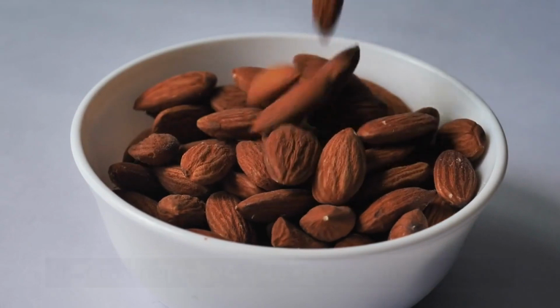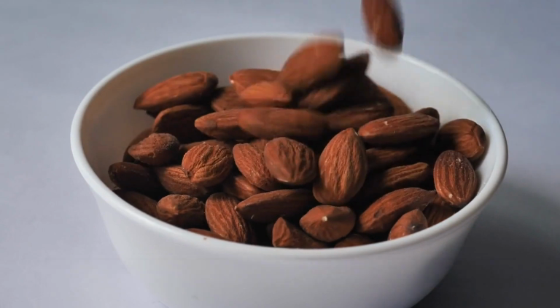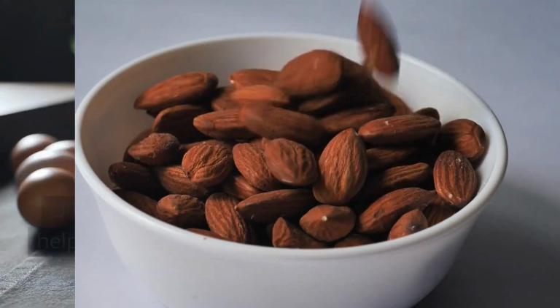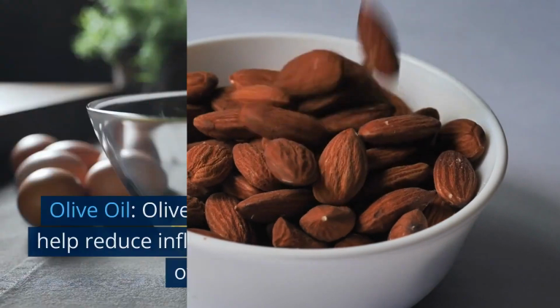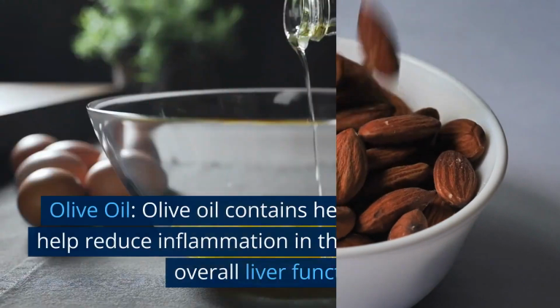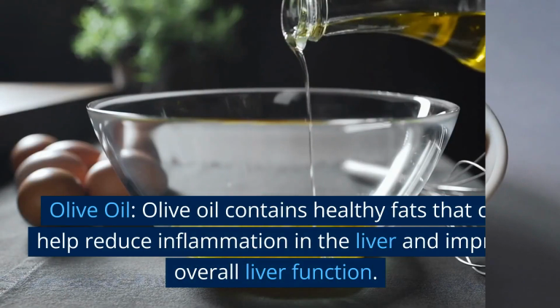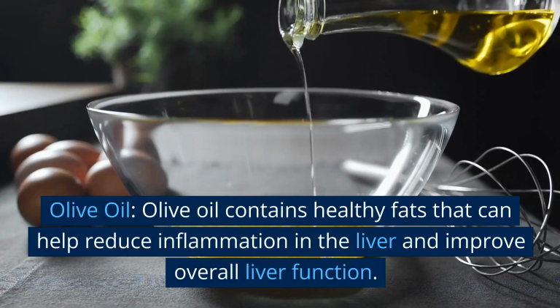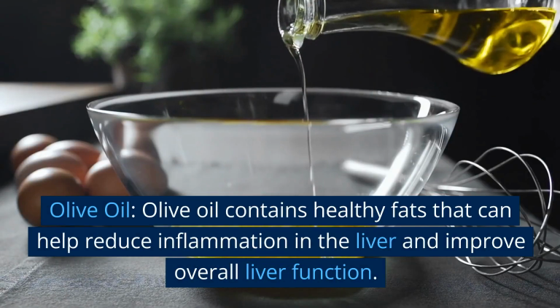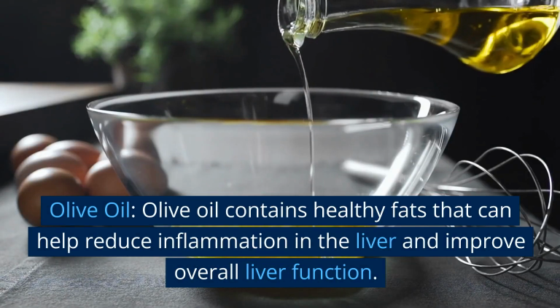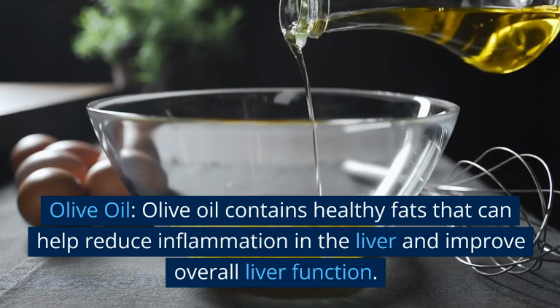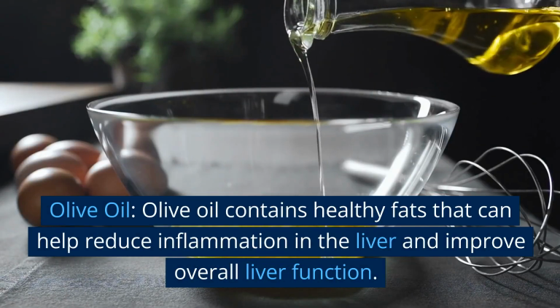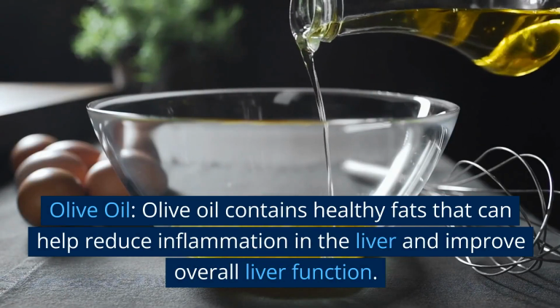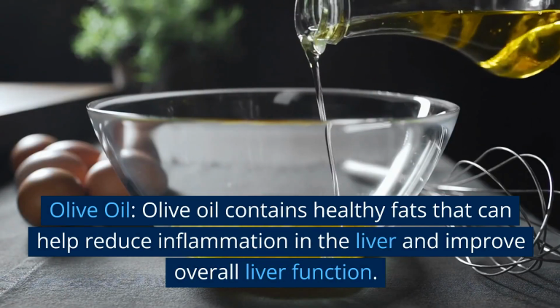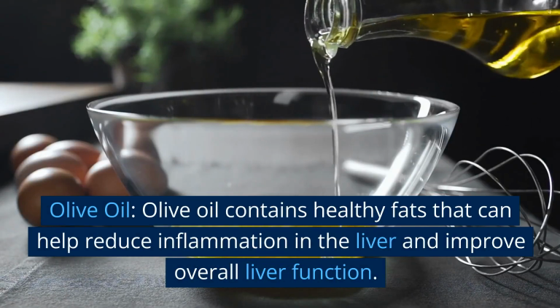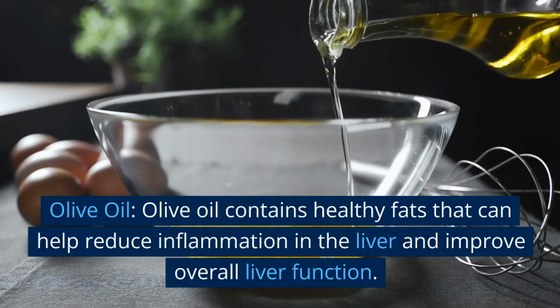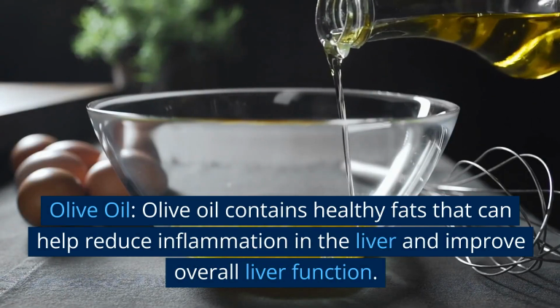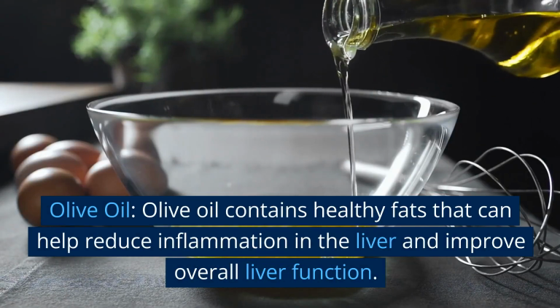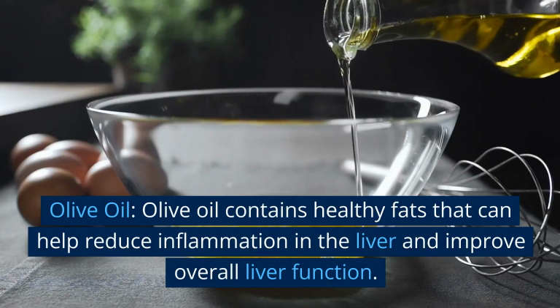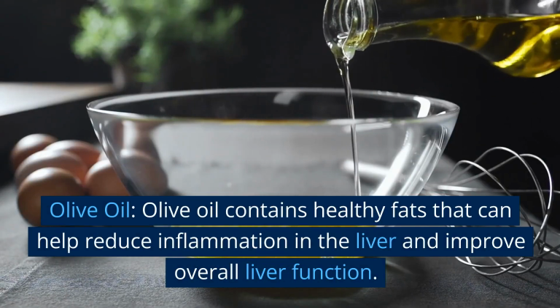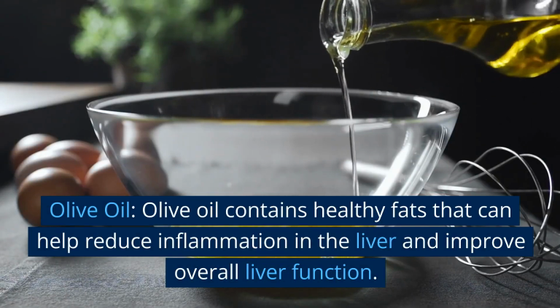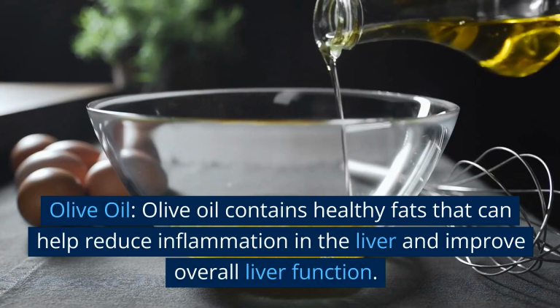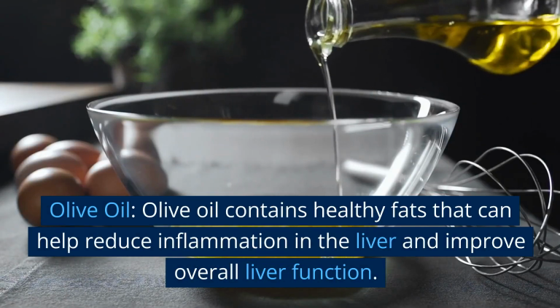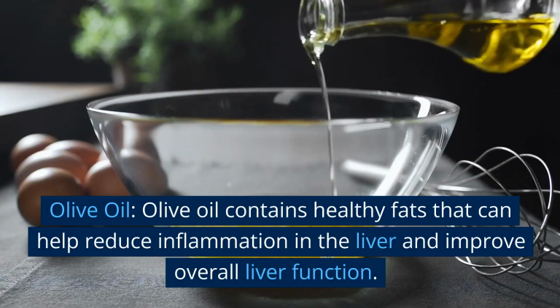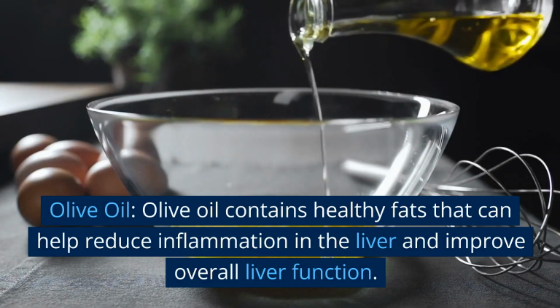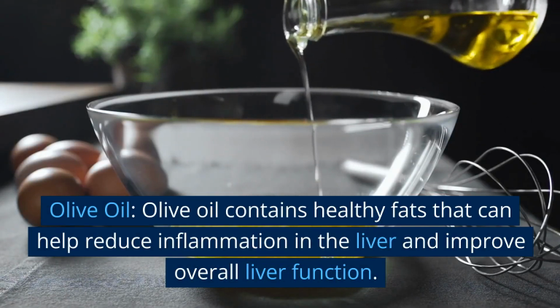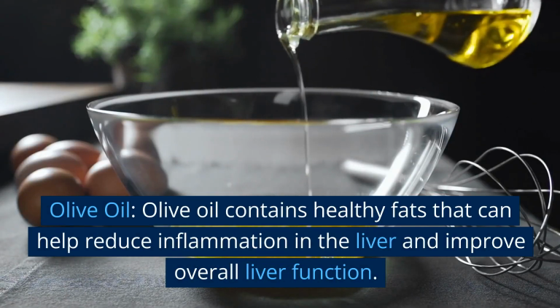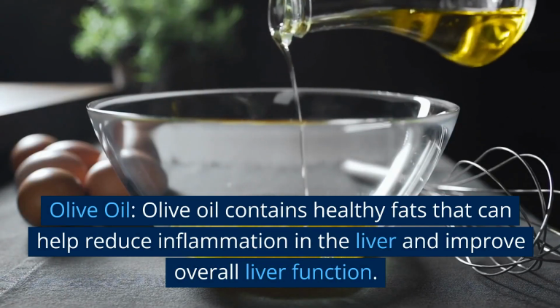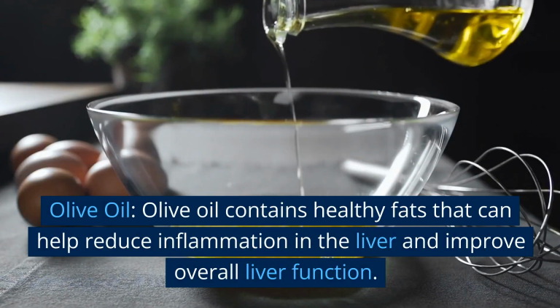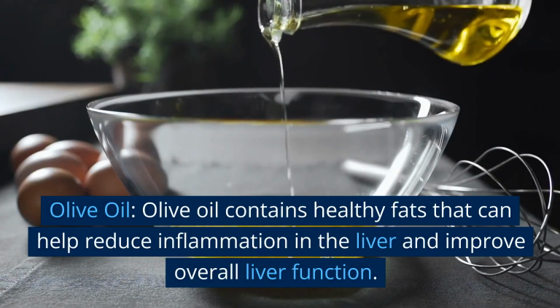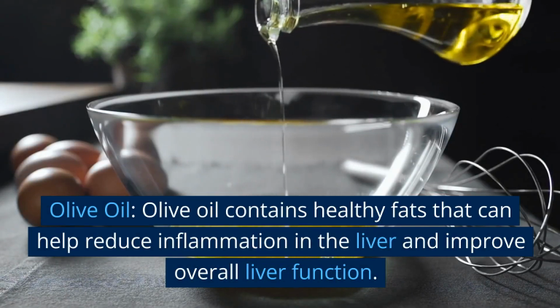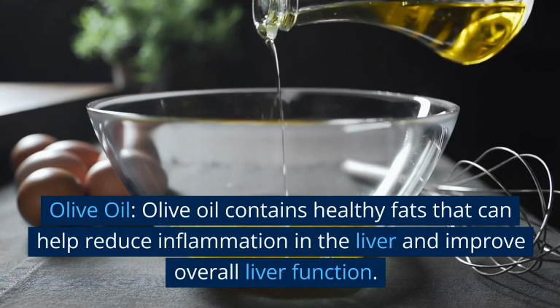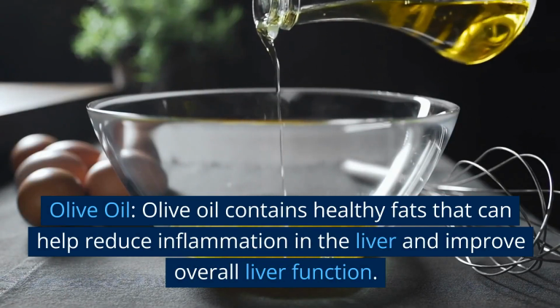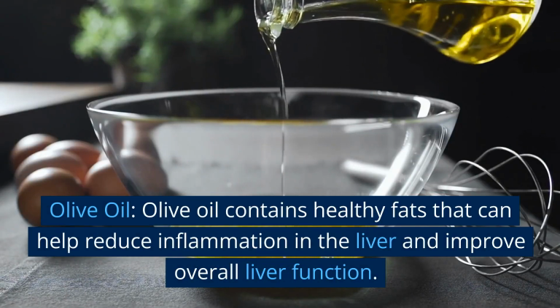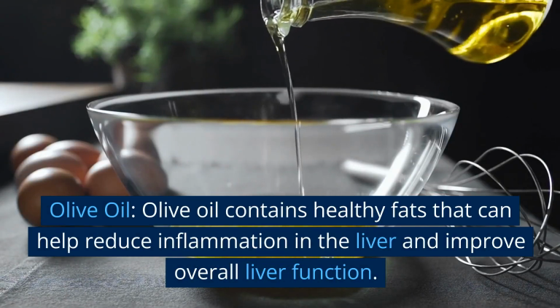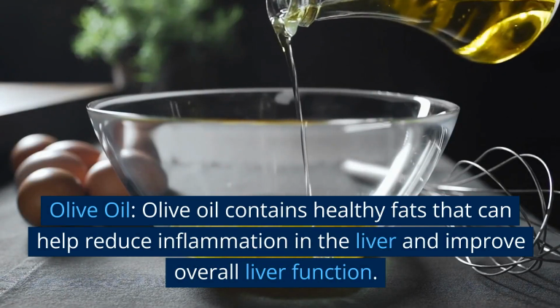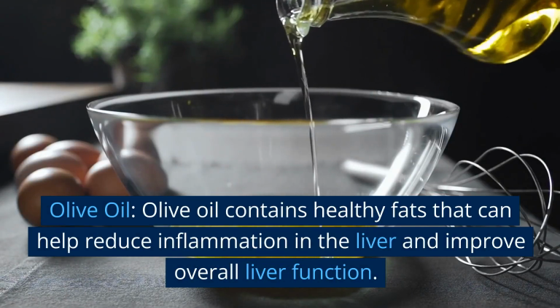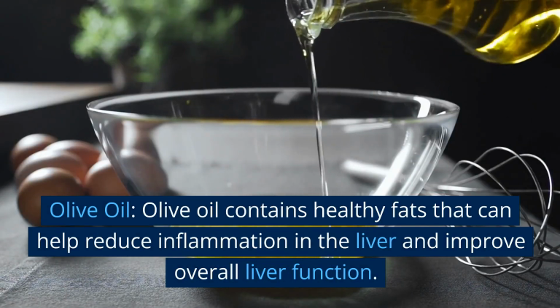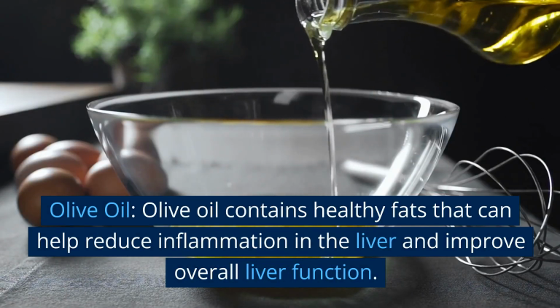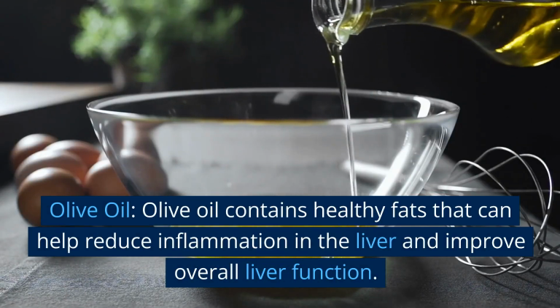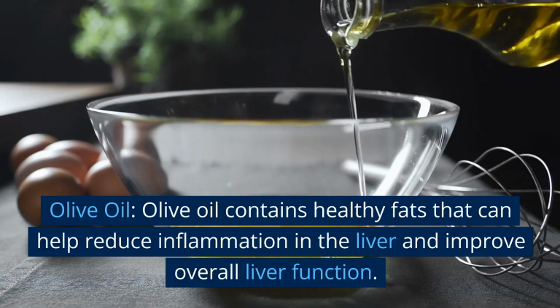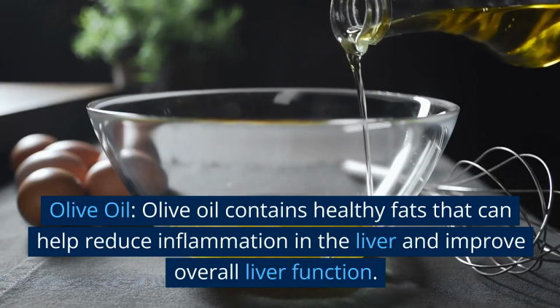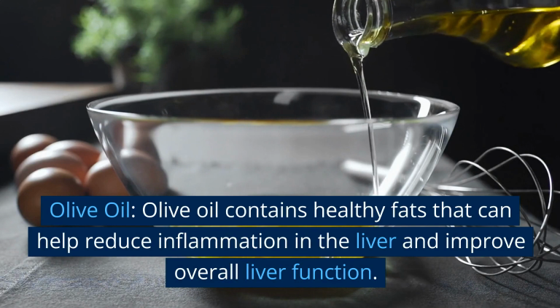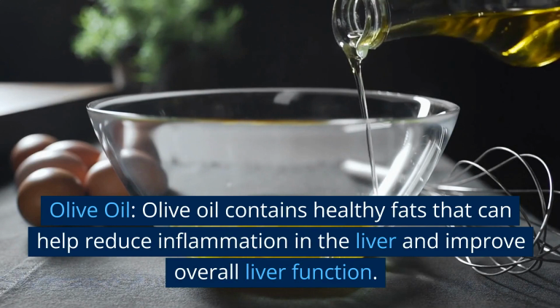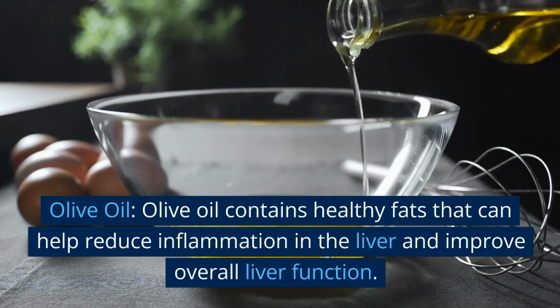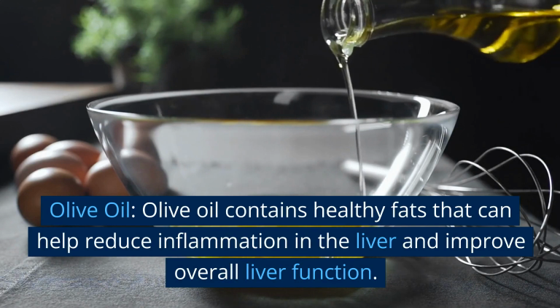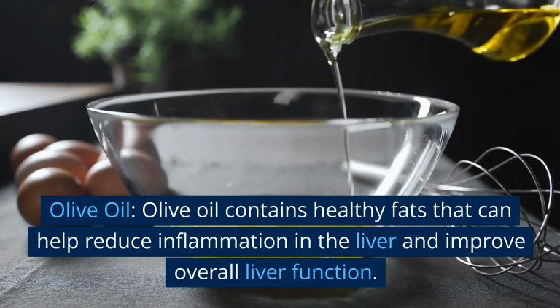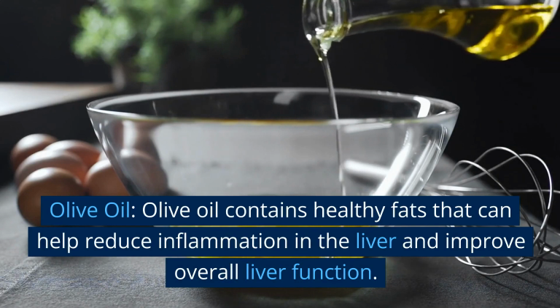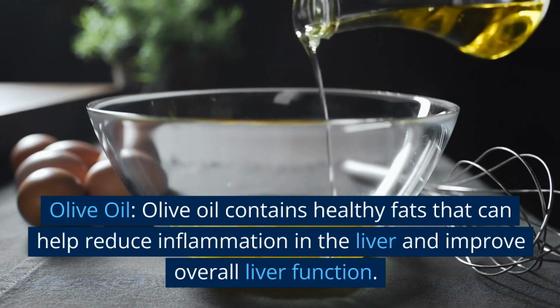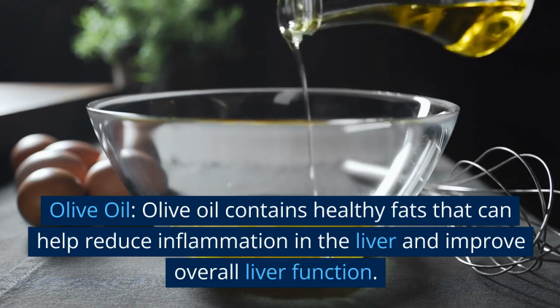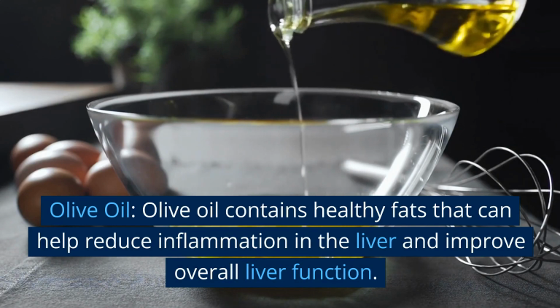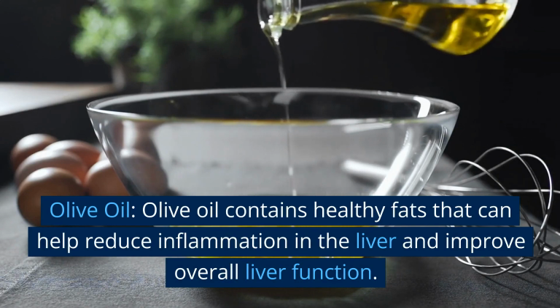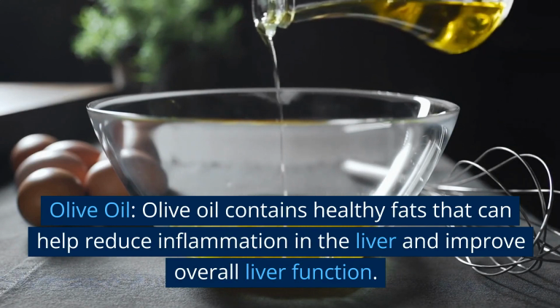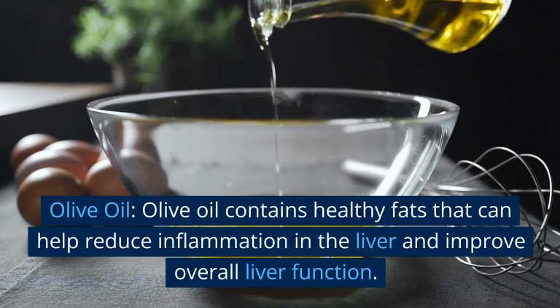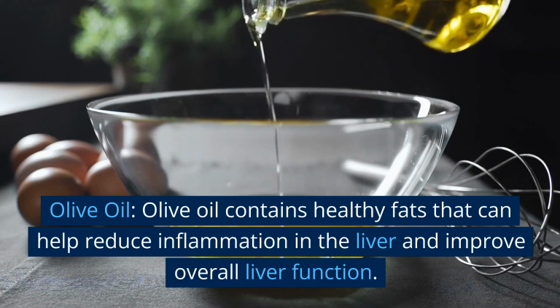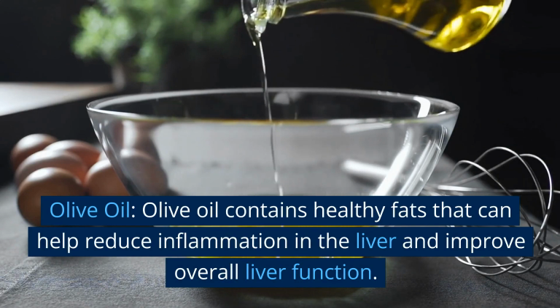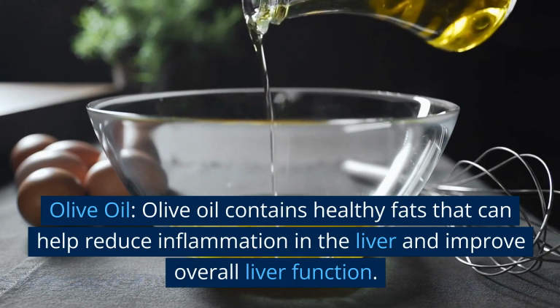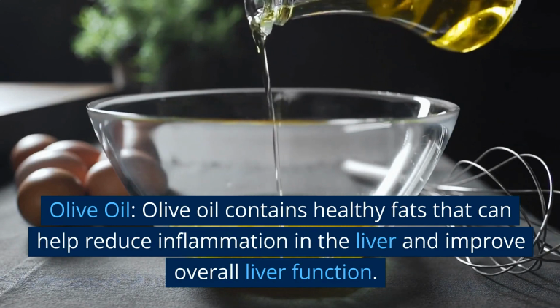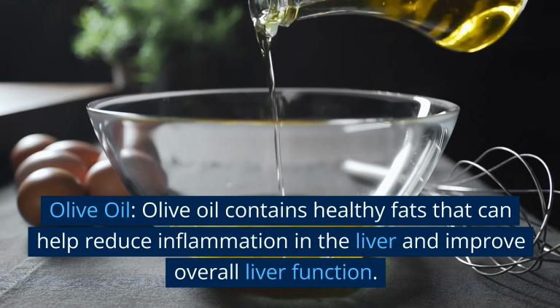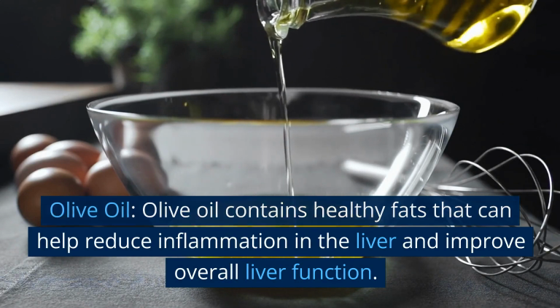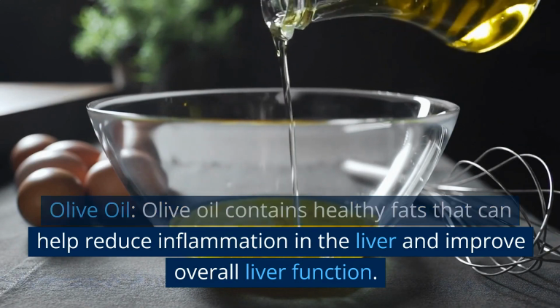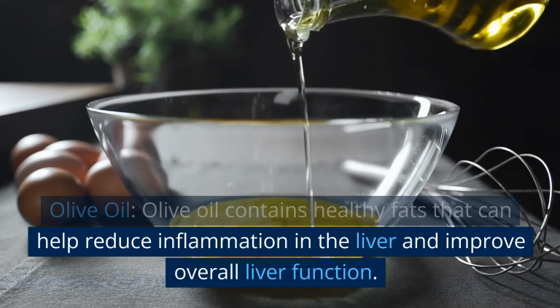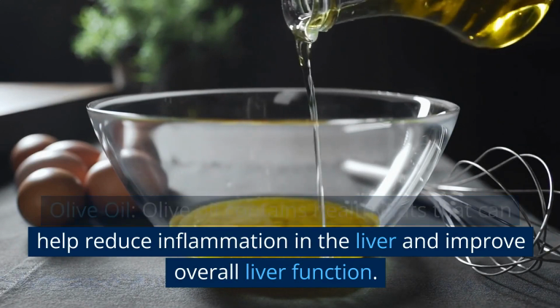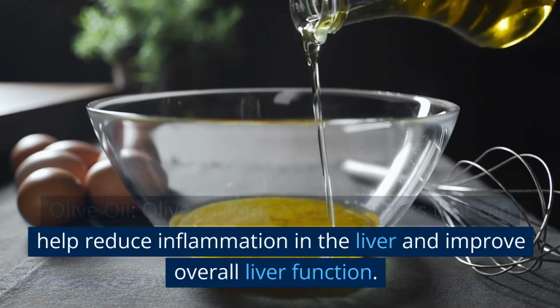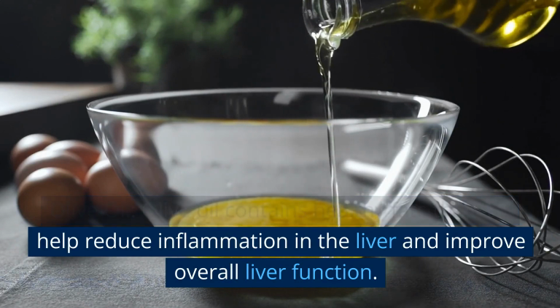Olive oil. Olive oil contains healthy fats that can help reduce inflammation in the liver and improve overall liver function.